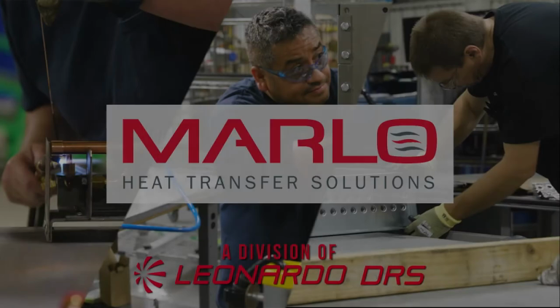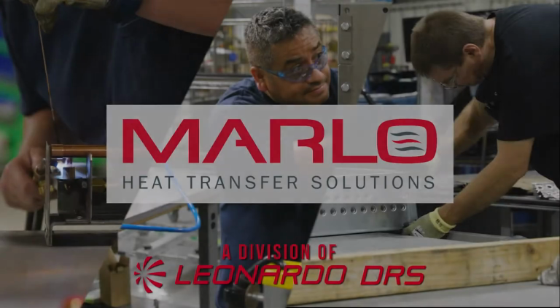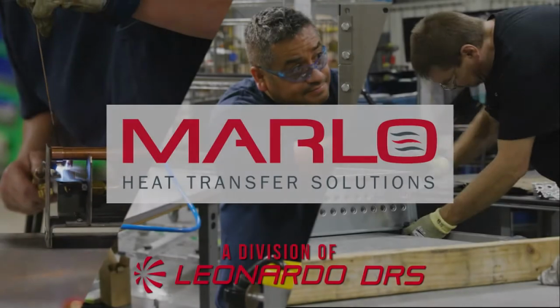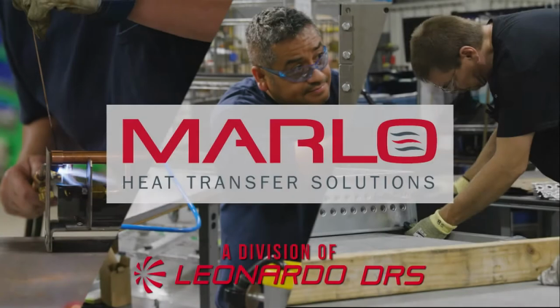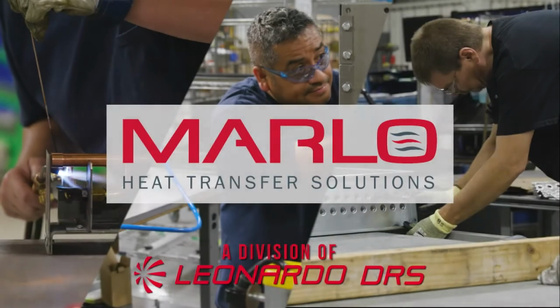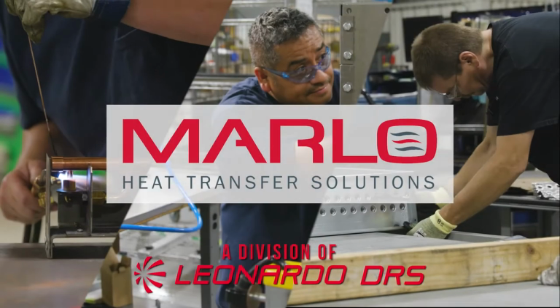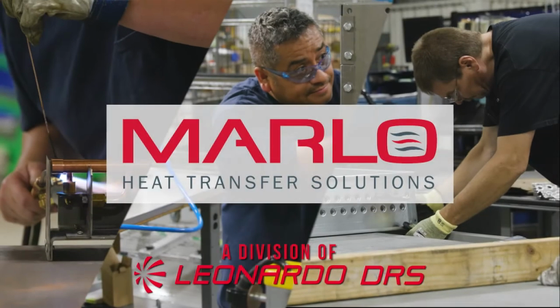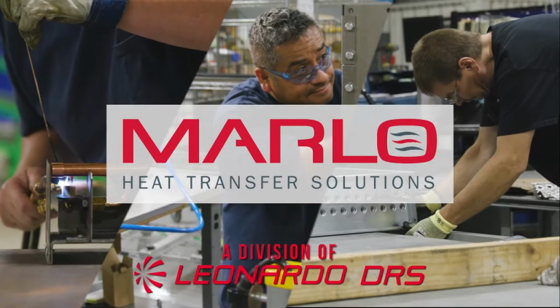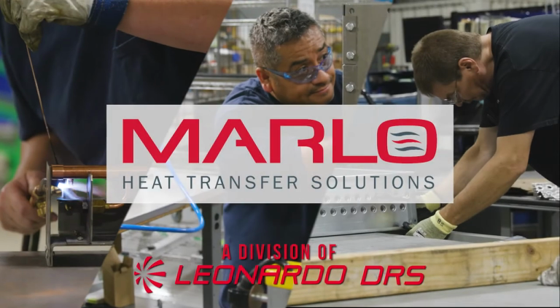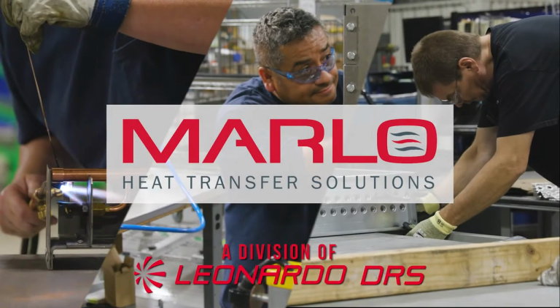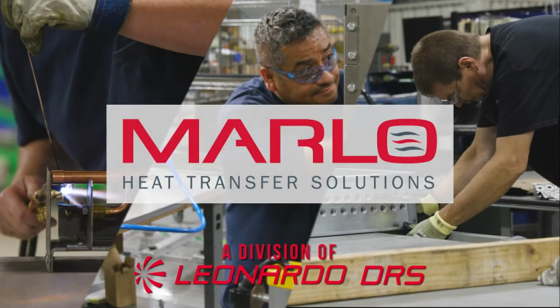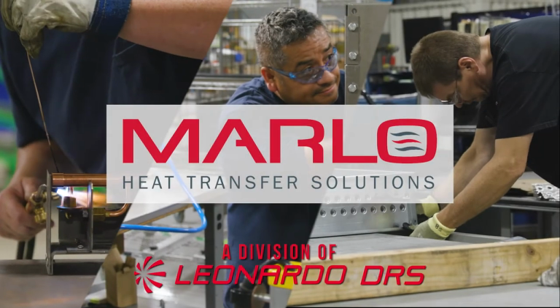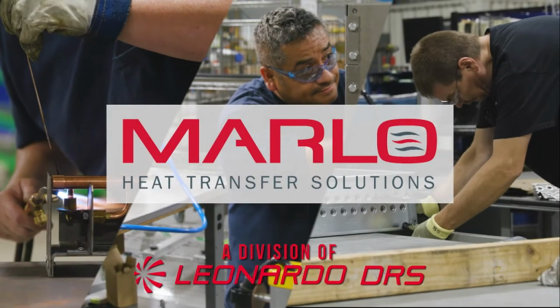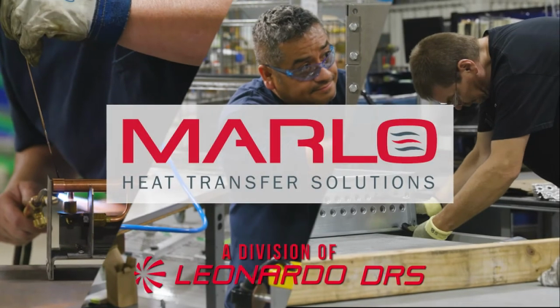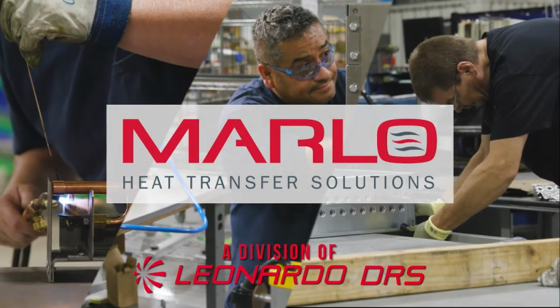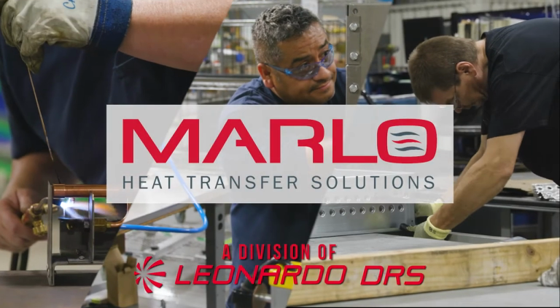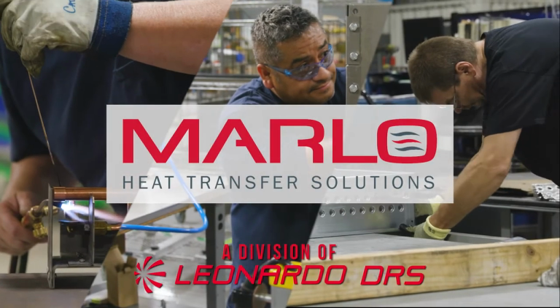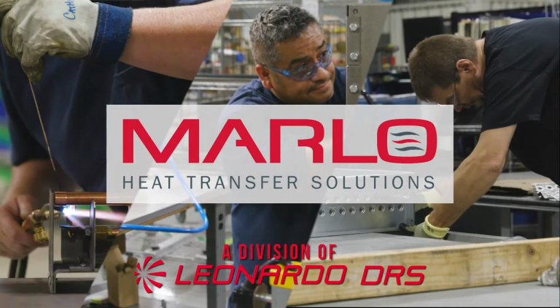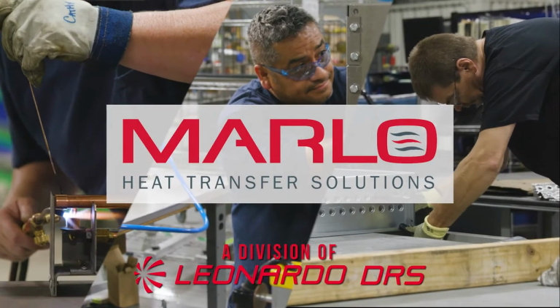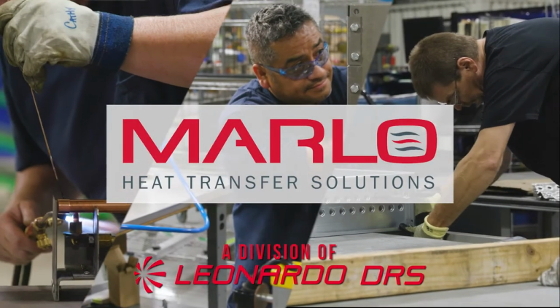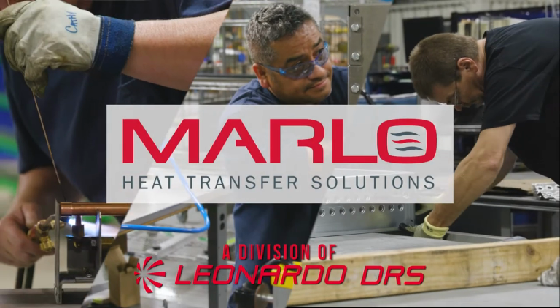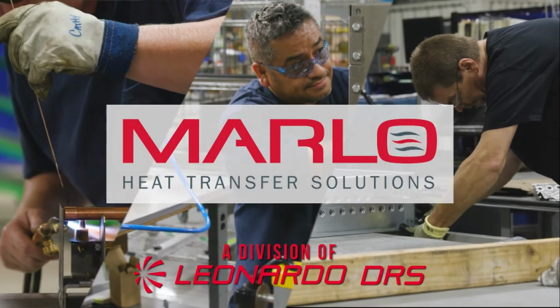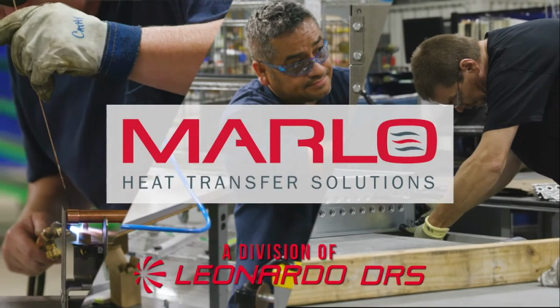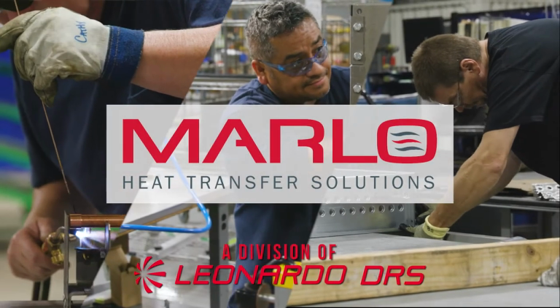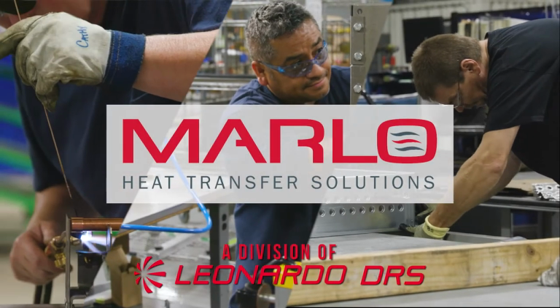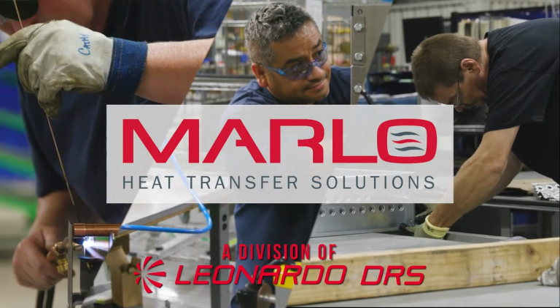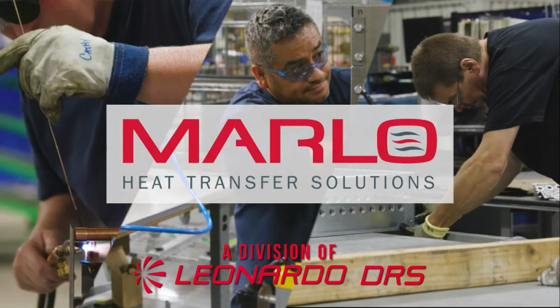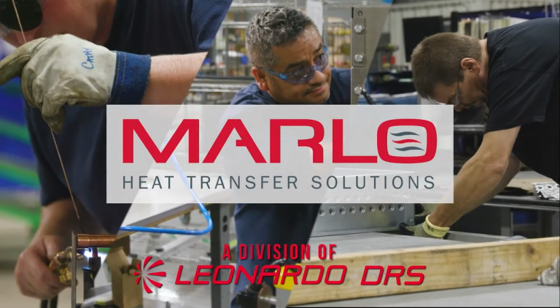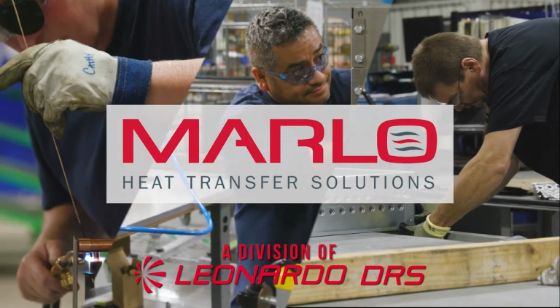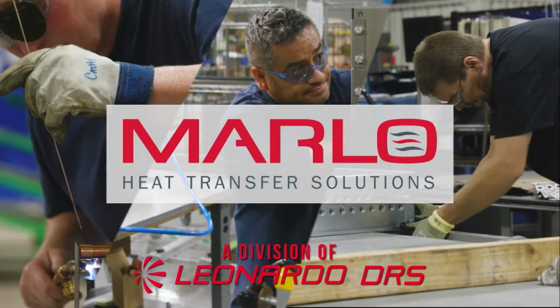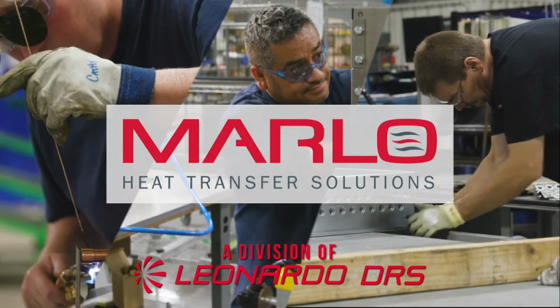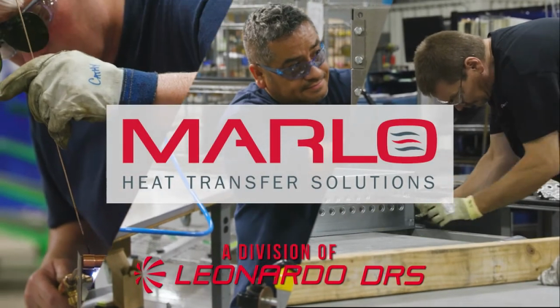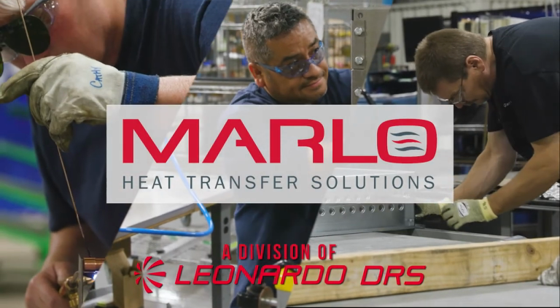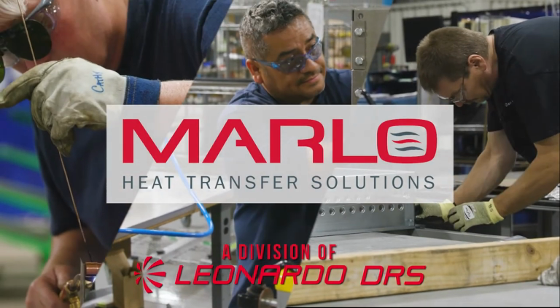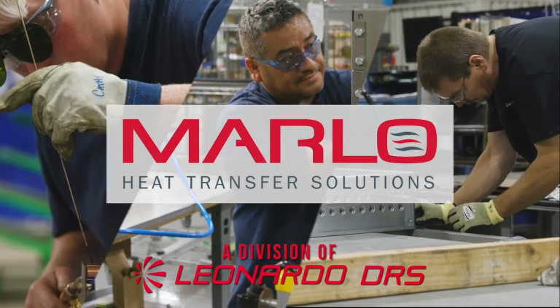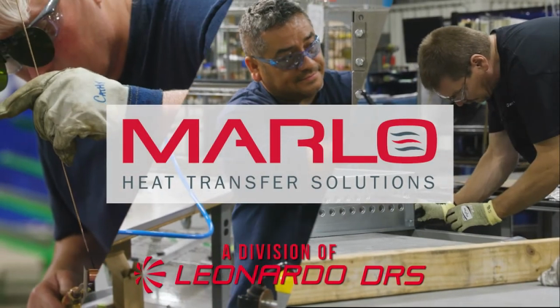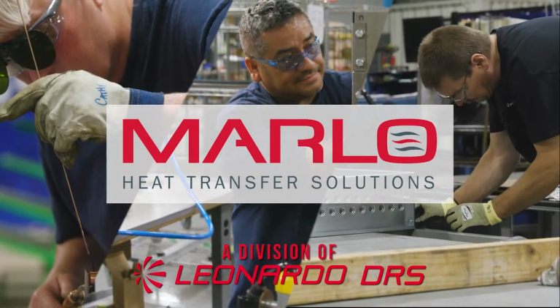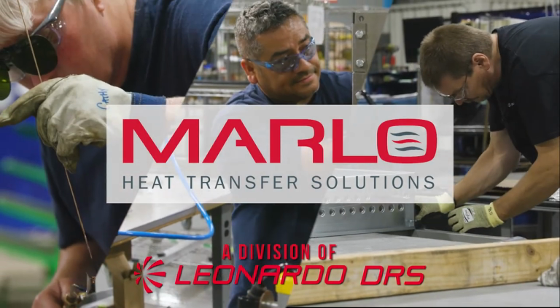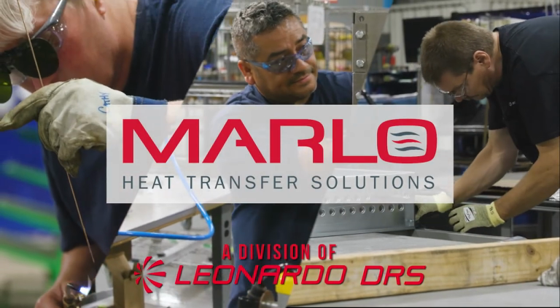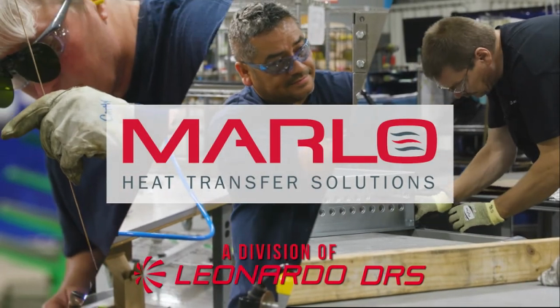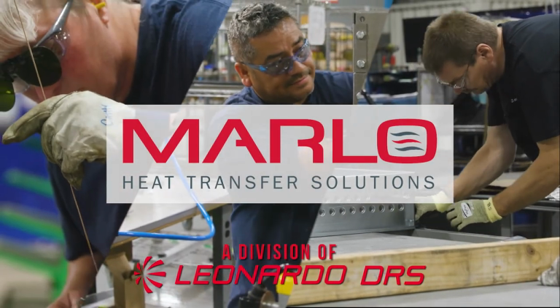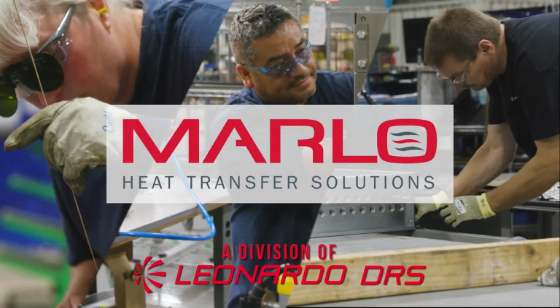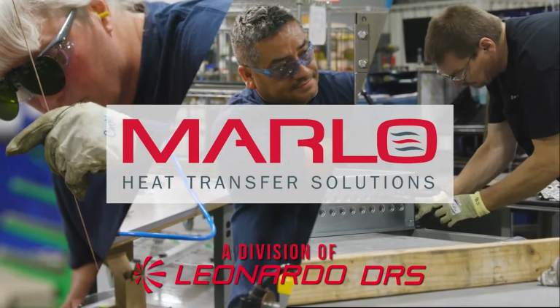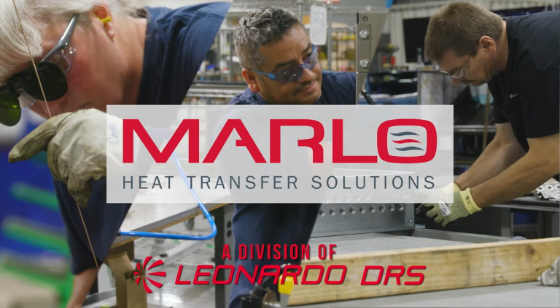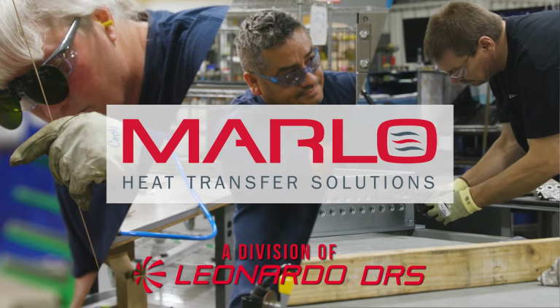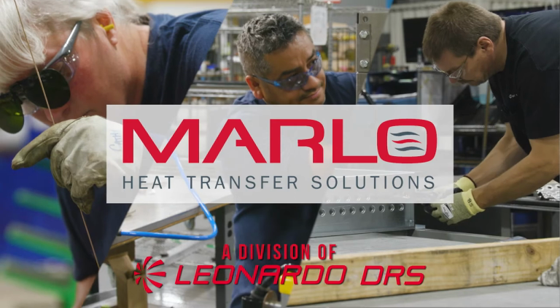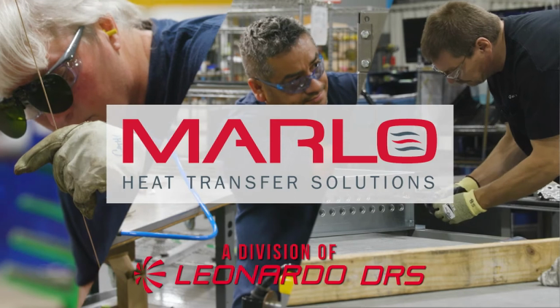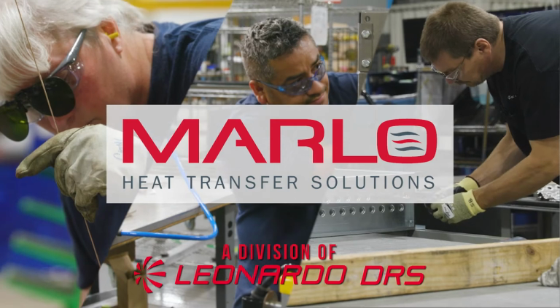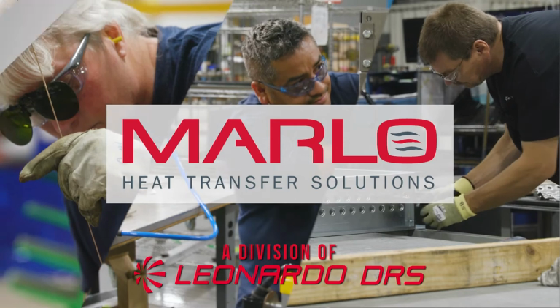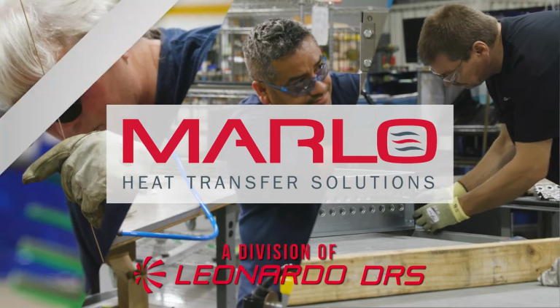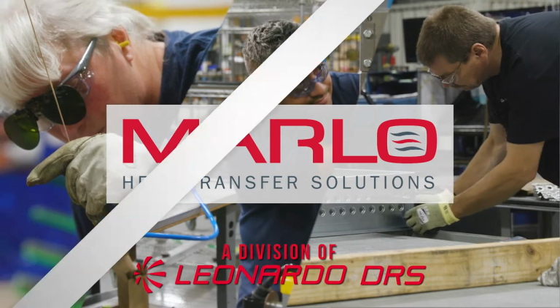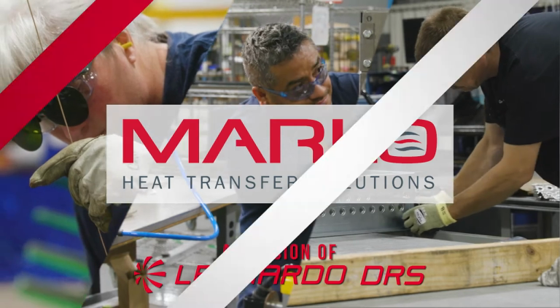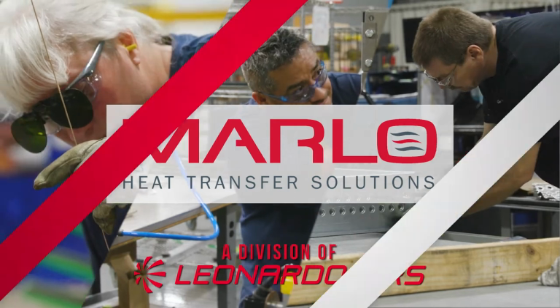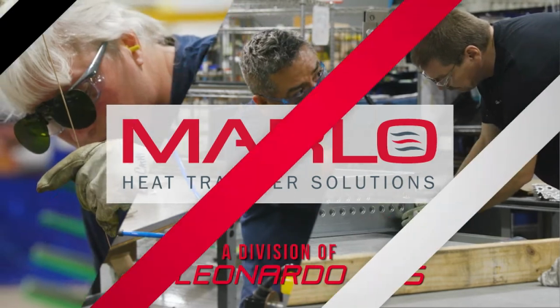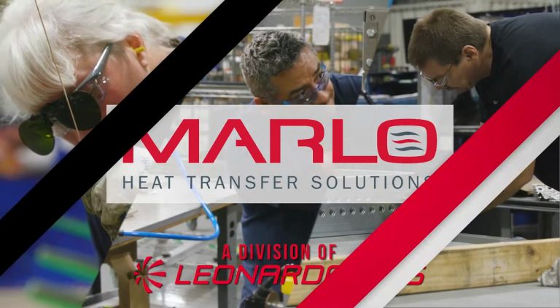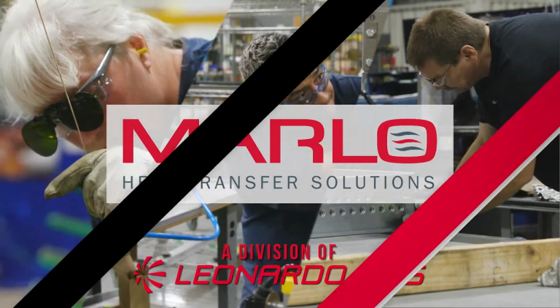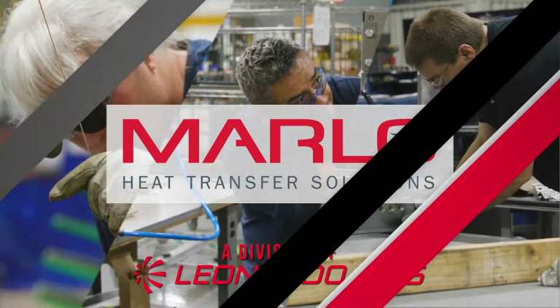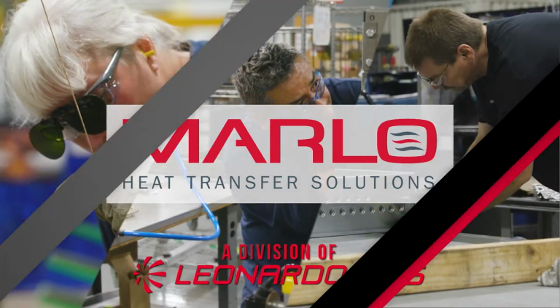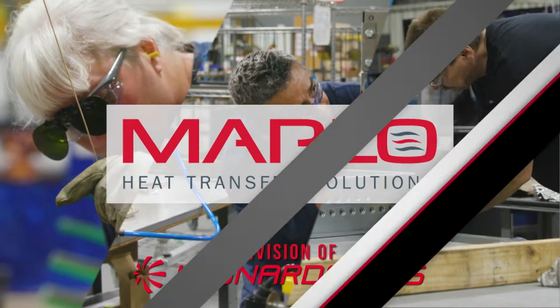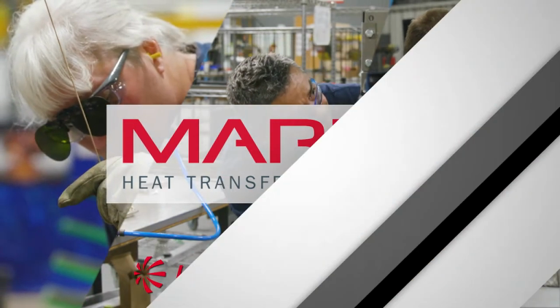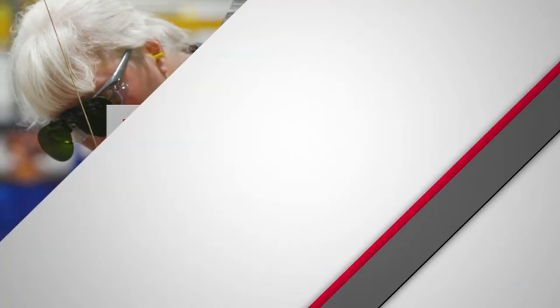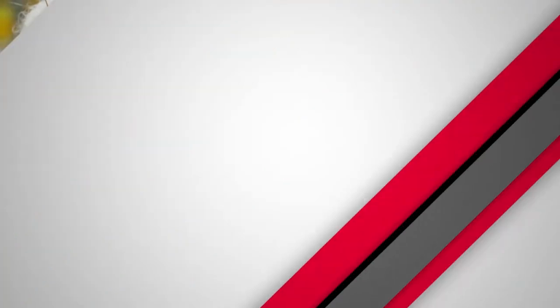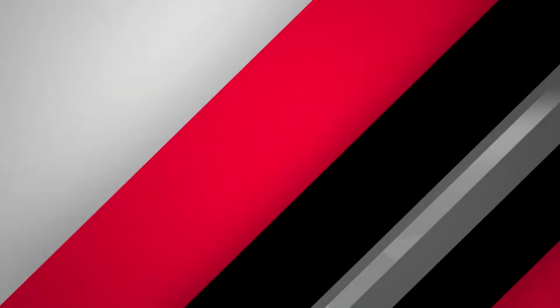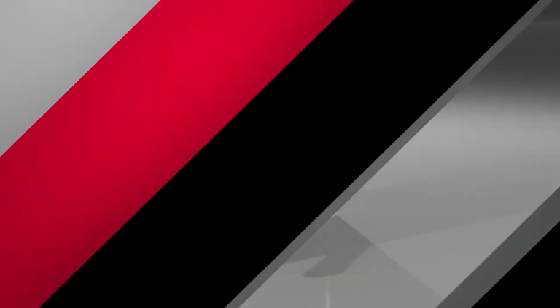Marlowe Heat Transfer Solutions, providing custom engineered products for your unique applications for almost a century.